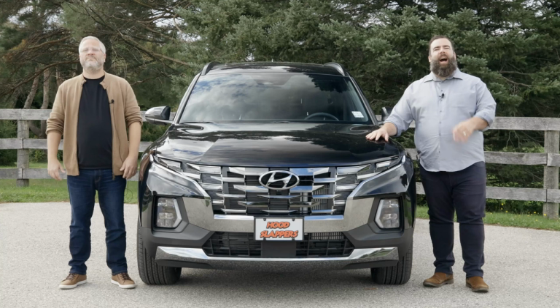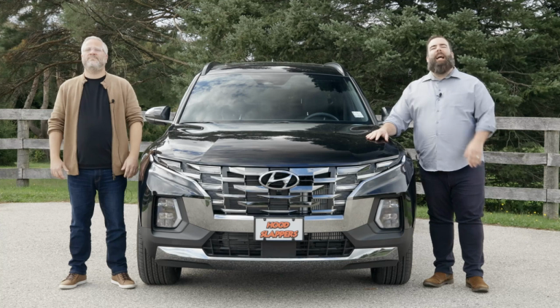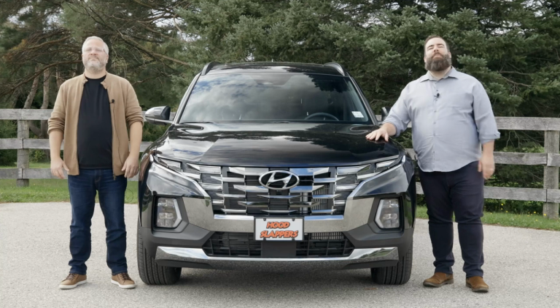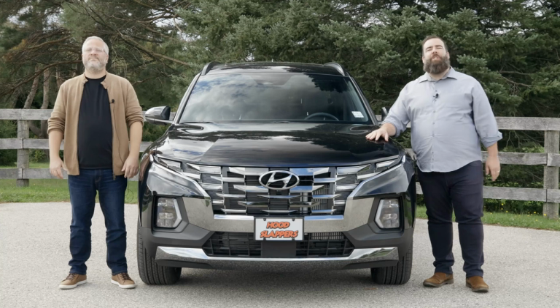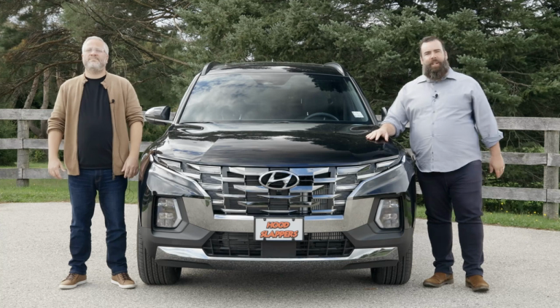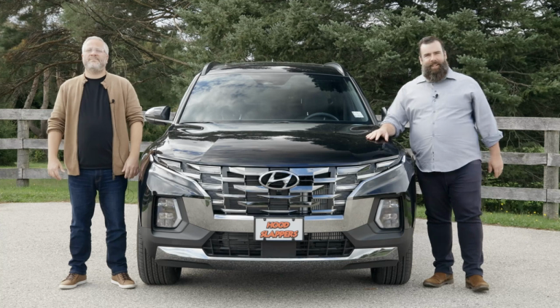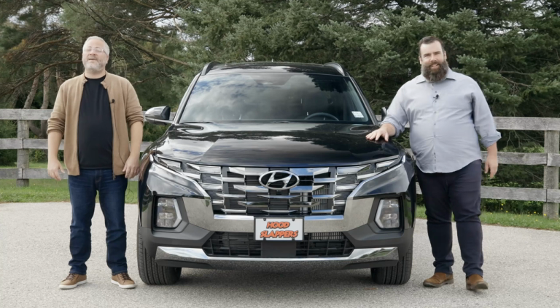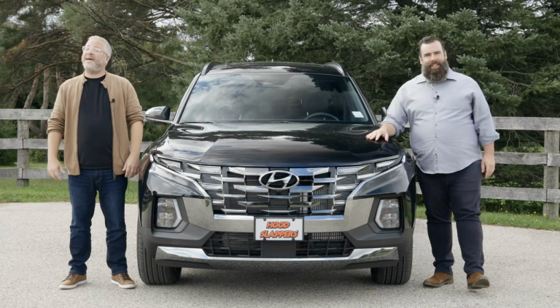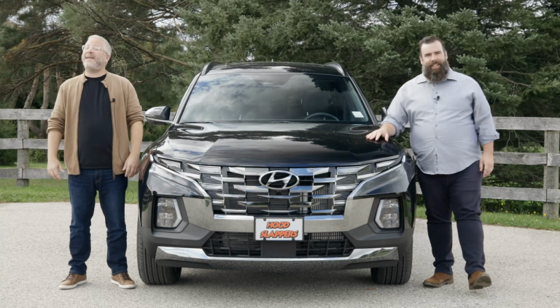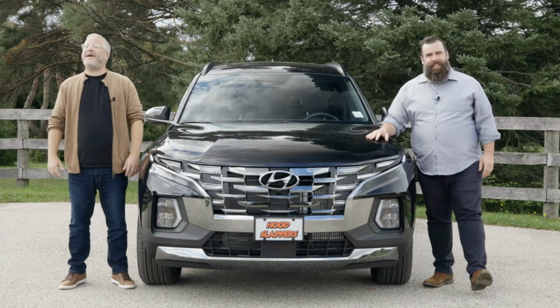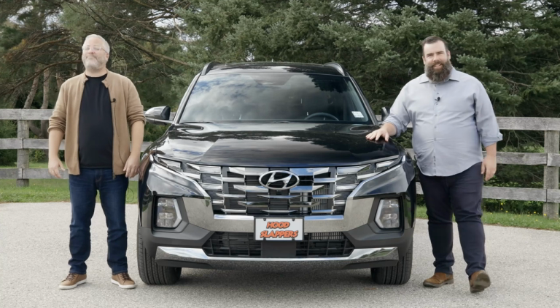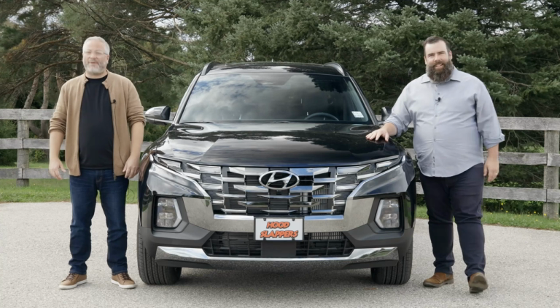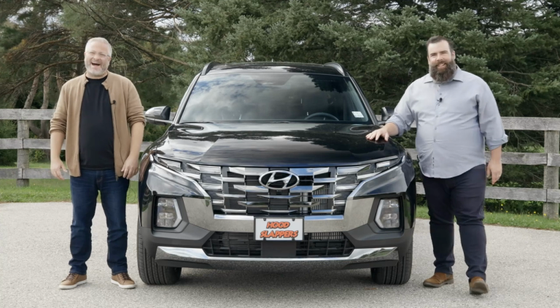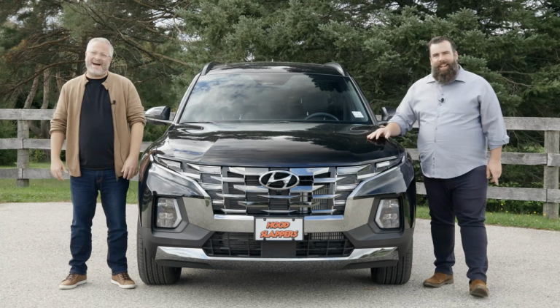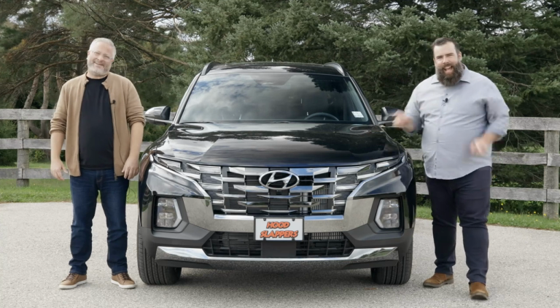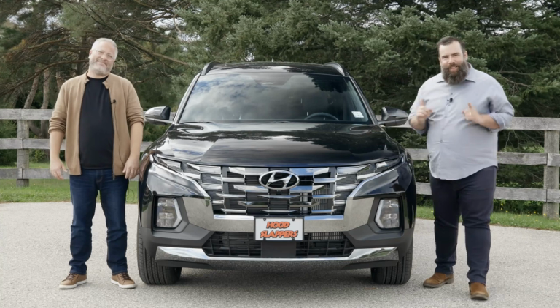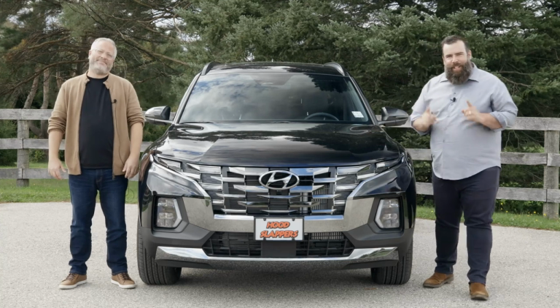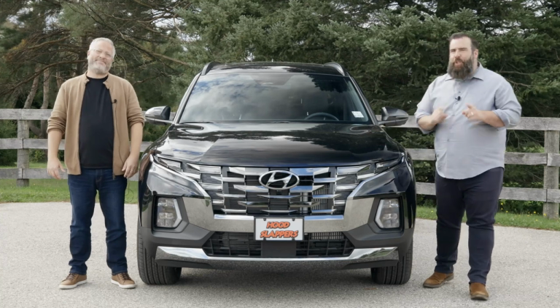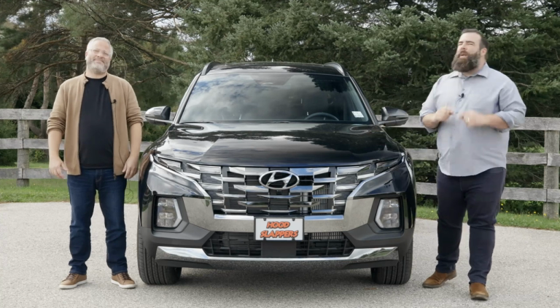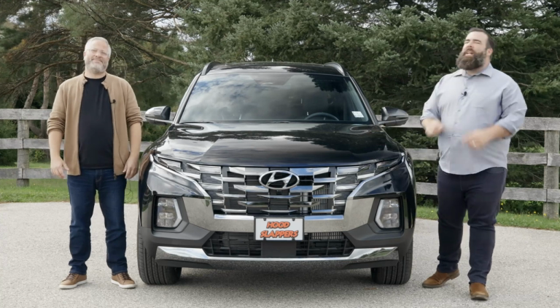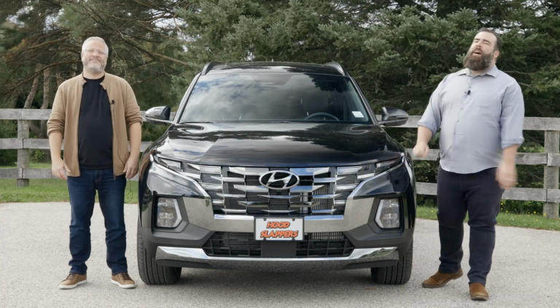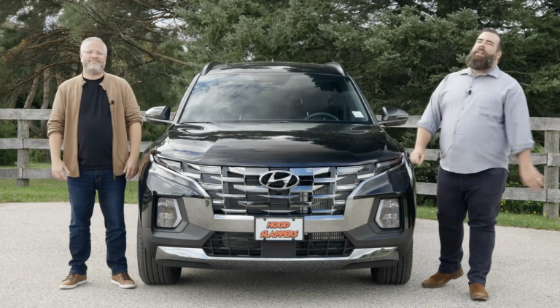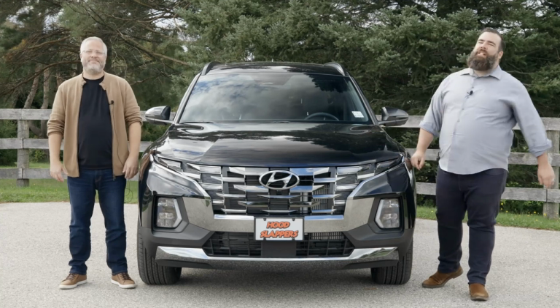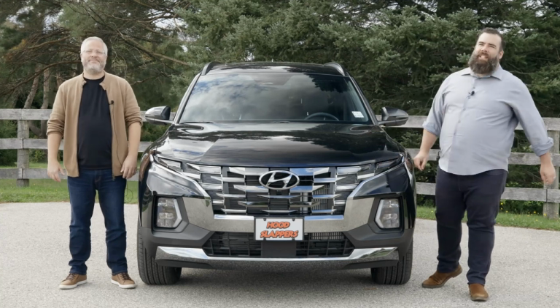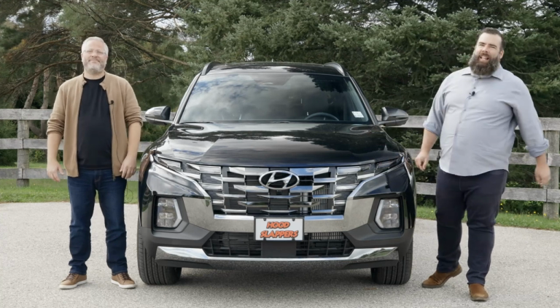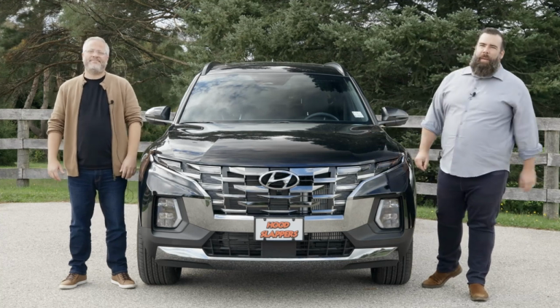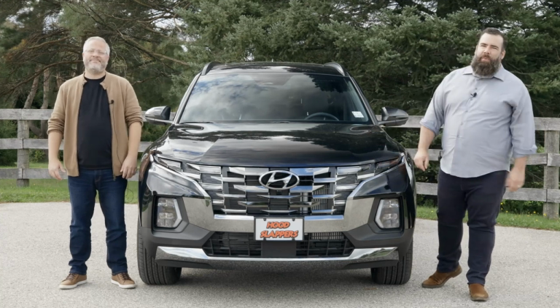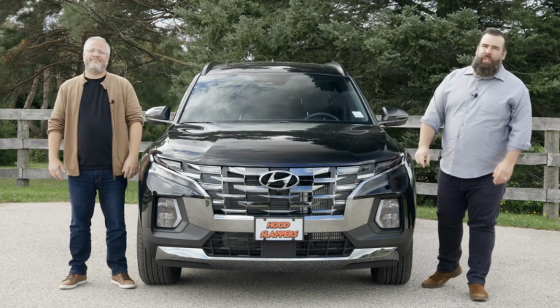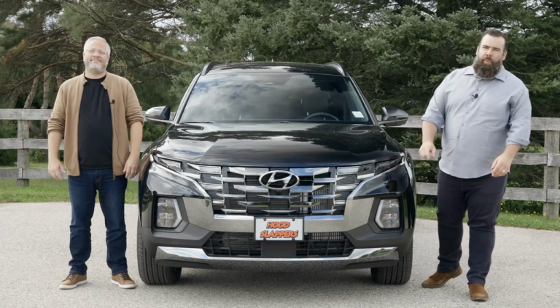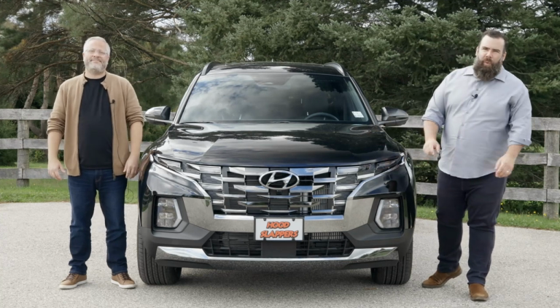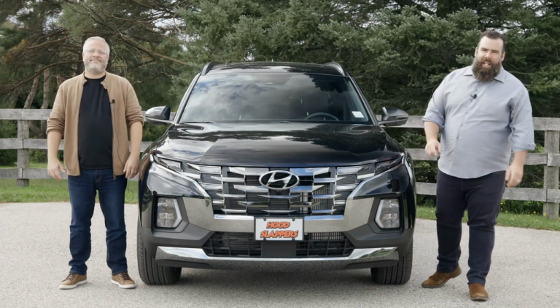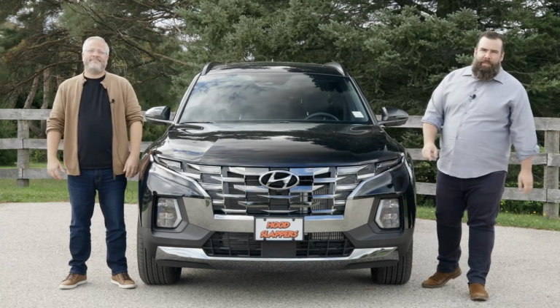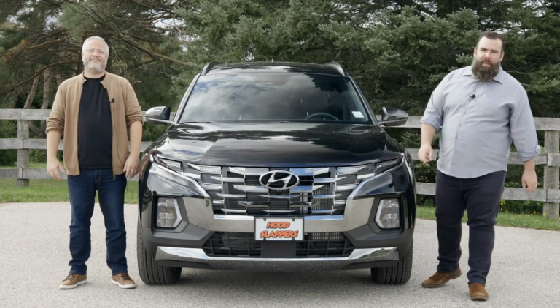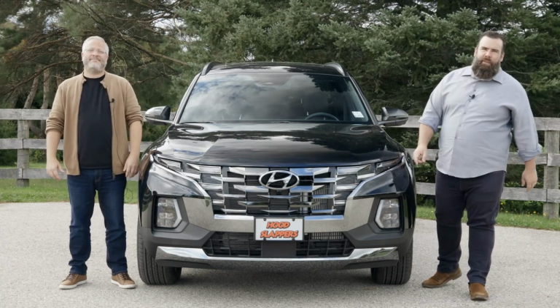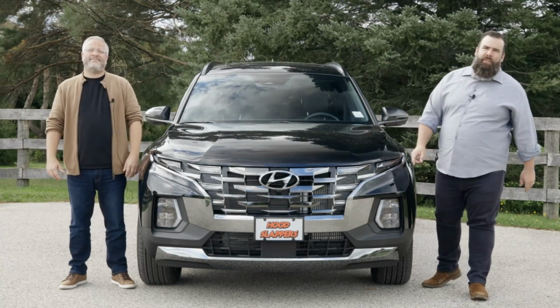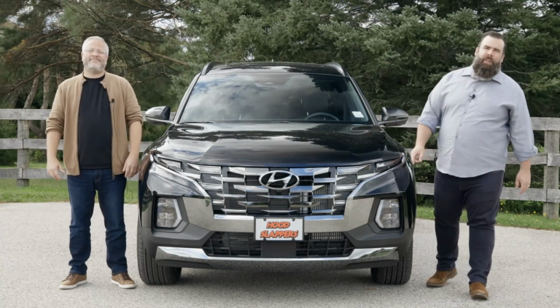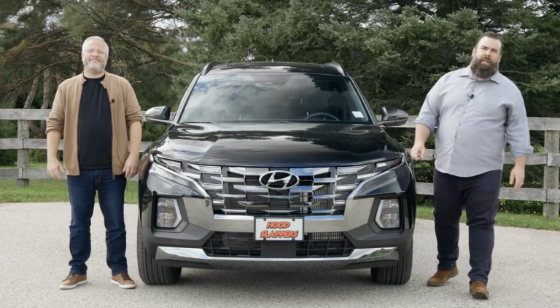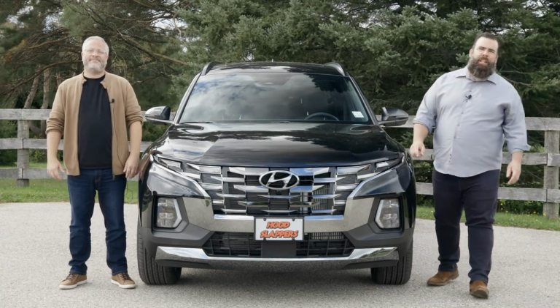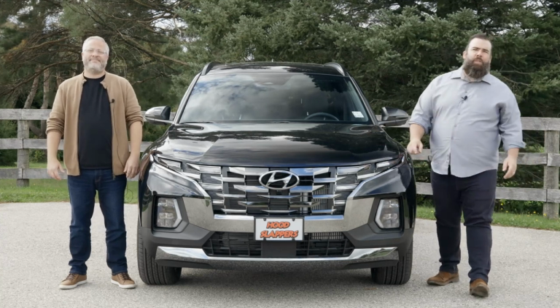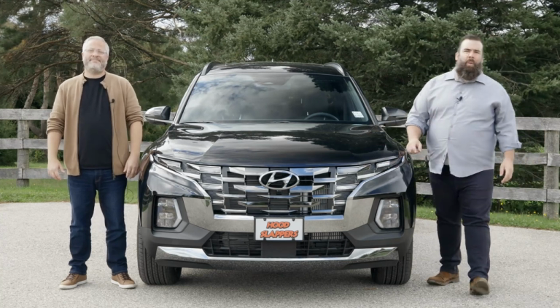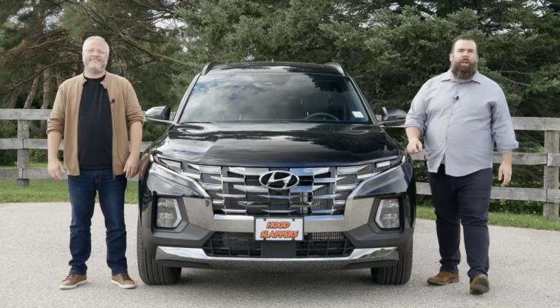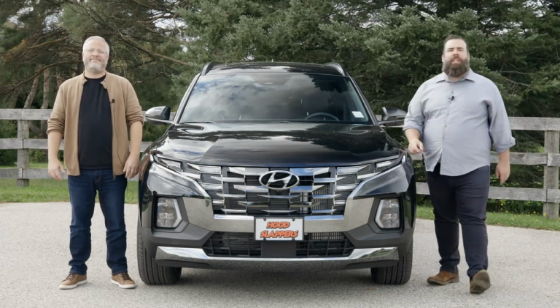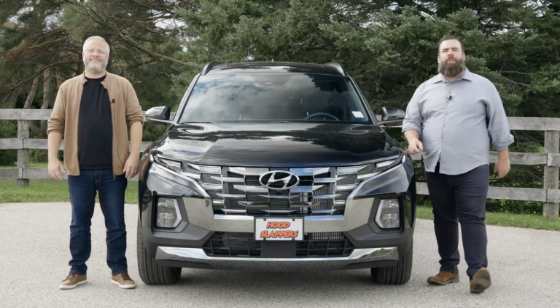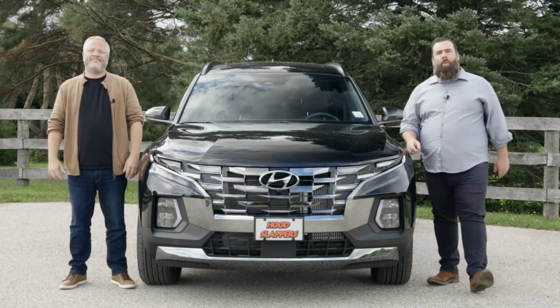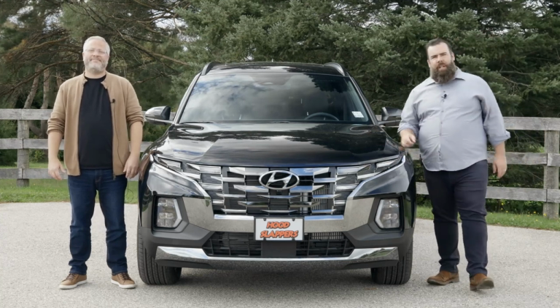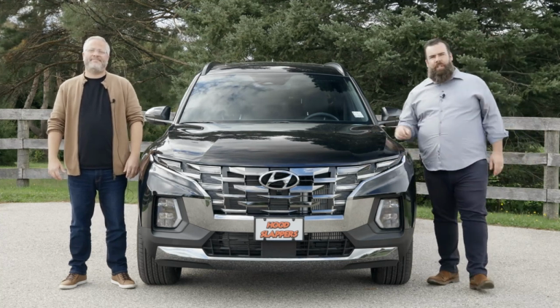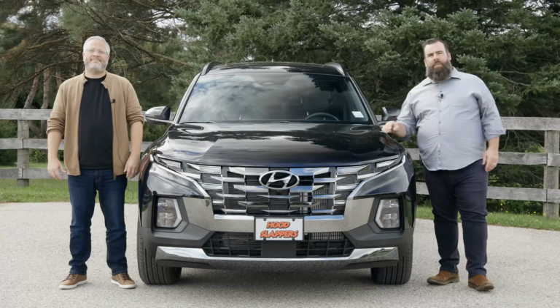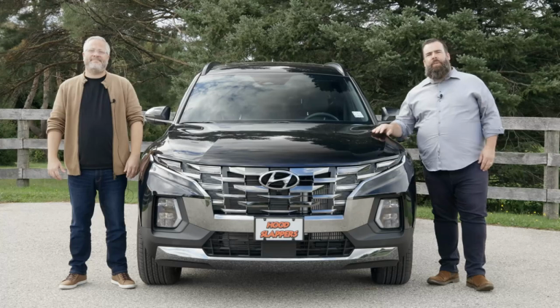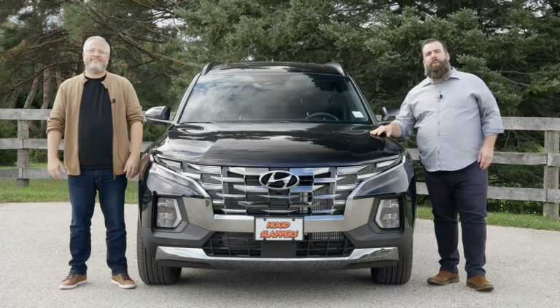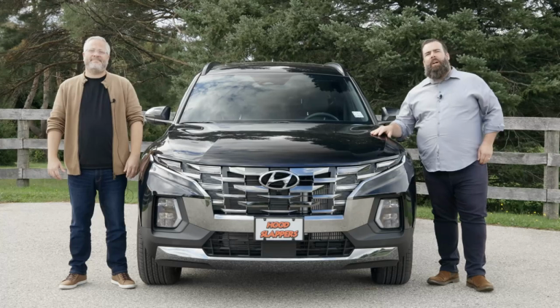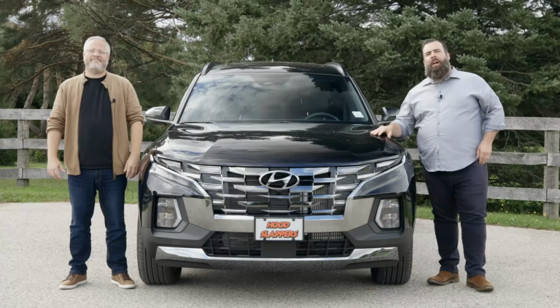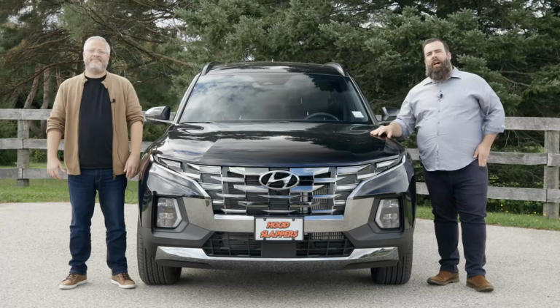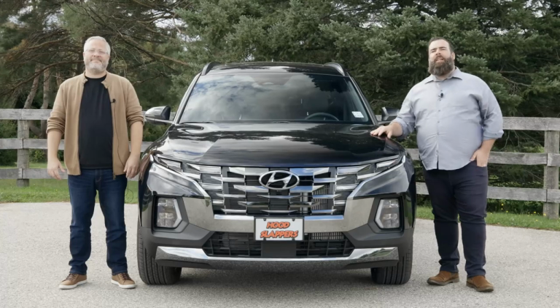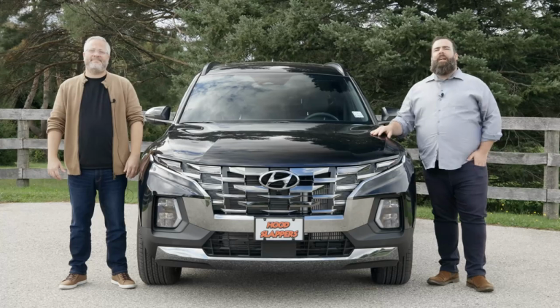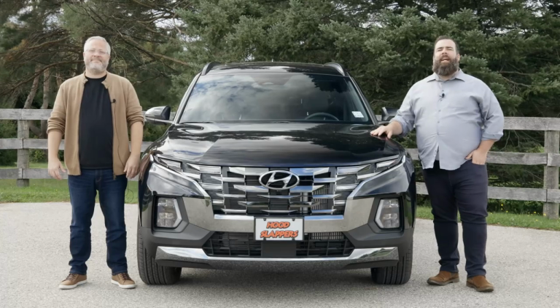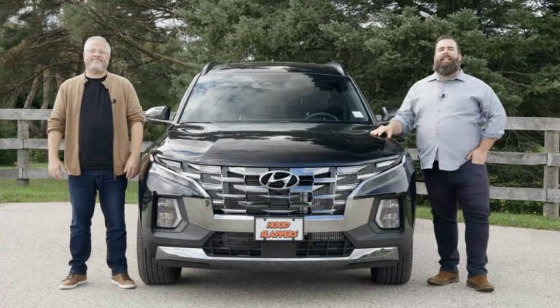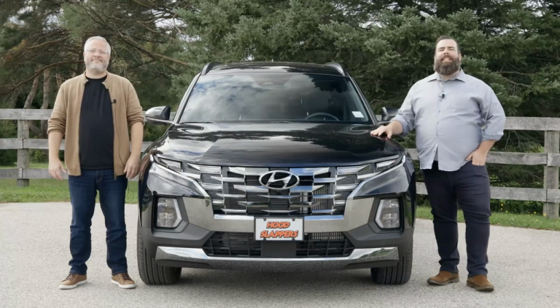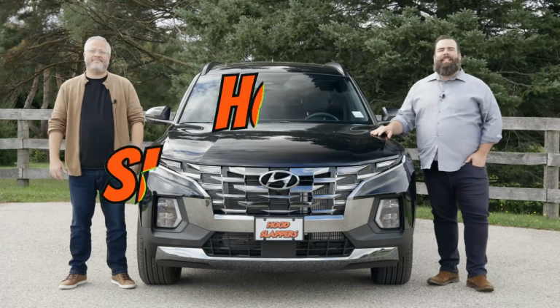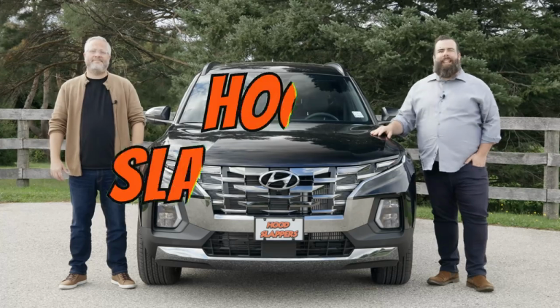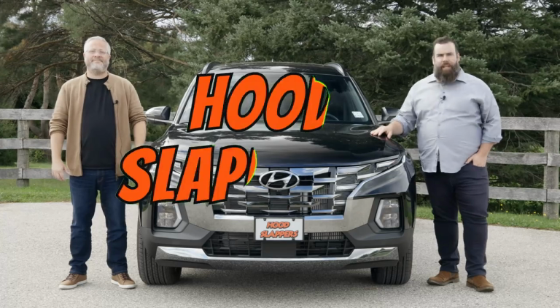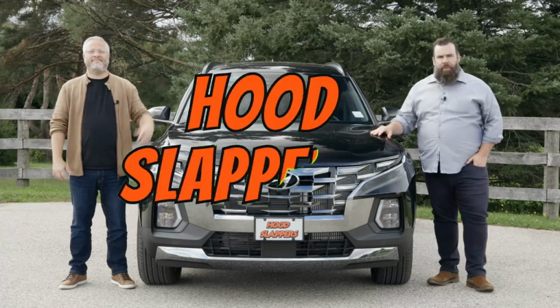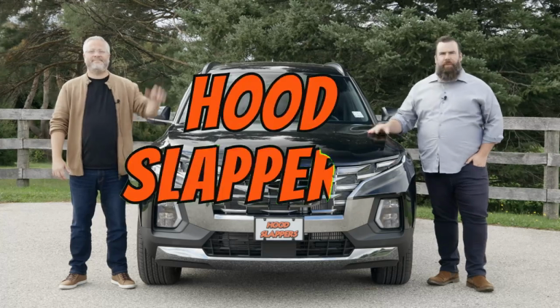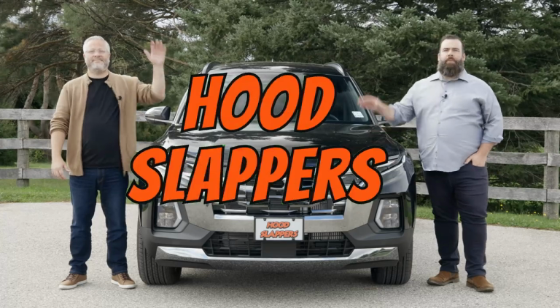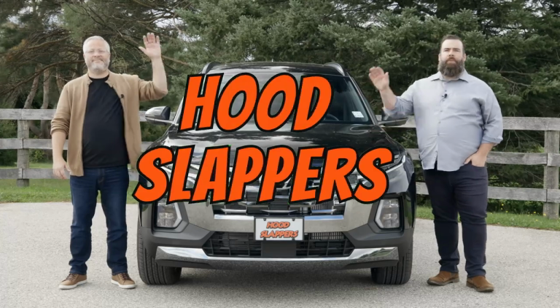Hi, I'm Jared. And I'm Brad. And this week on Hood Slappers, we're going to be reviewing the 2022 Hyundai Santa Cruz.